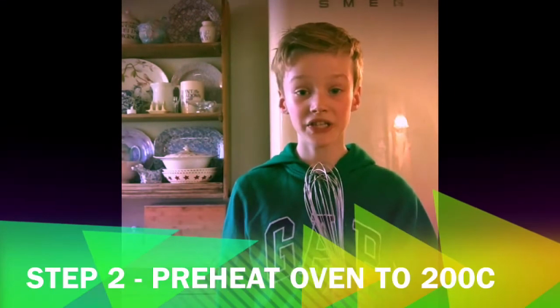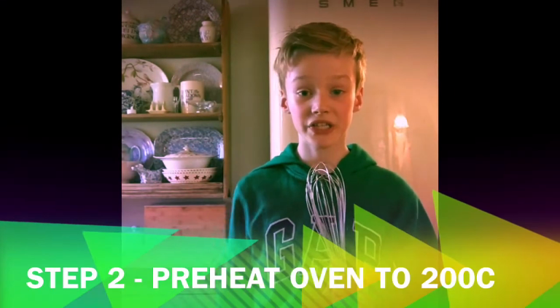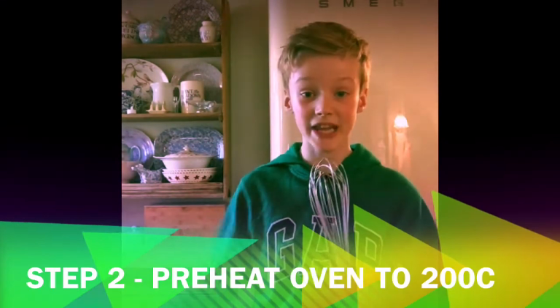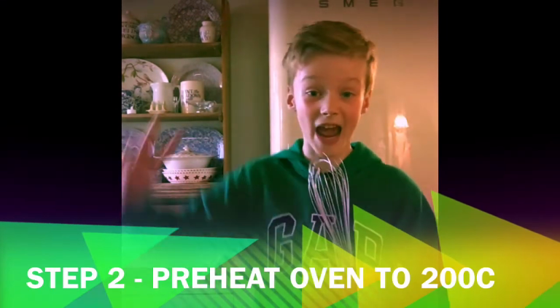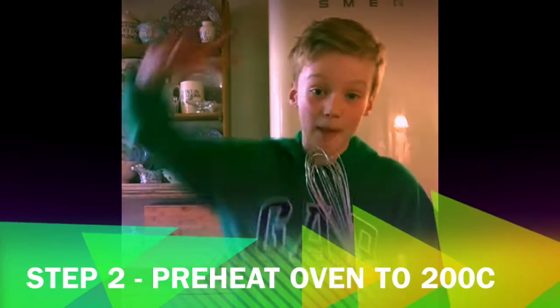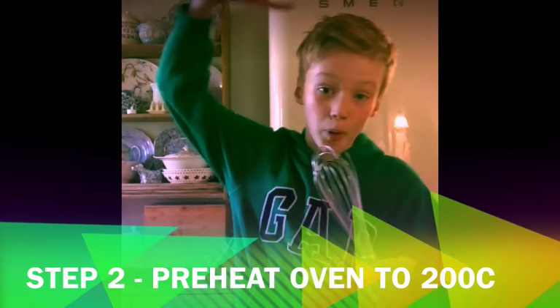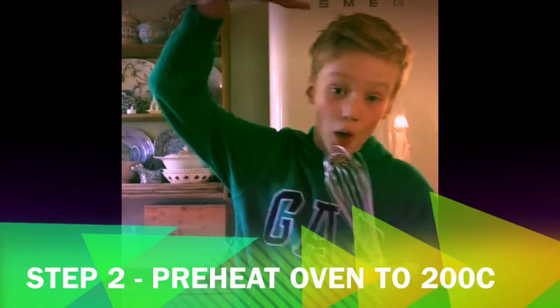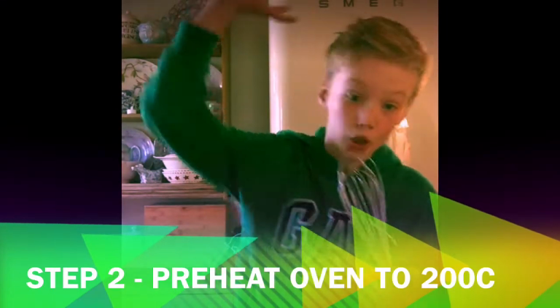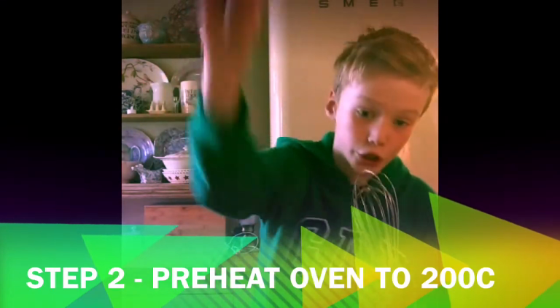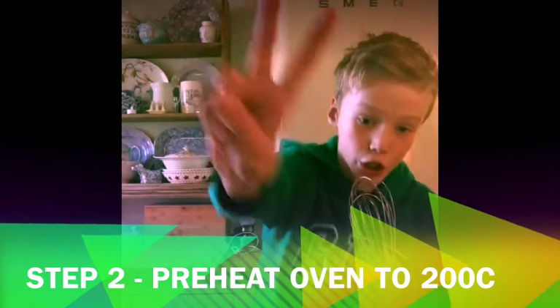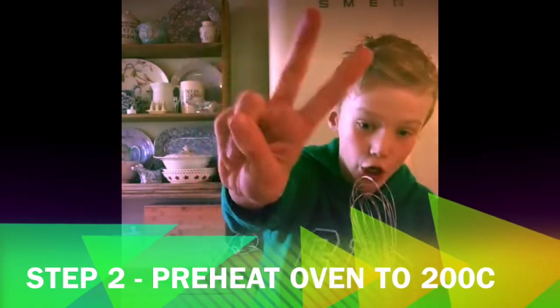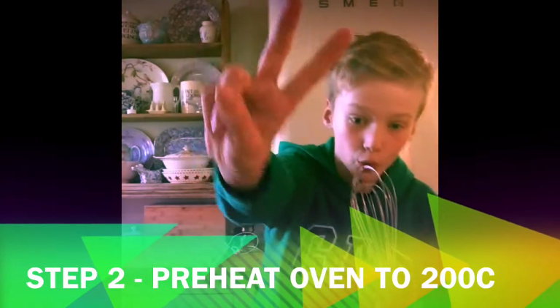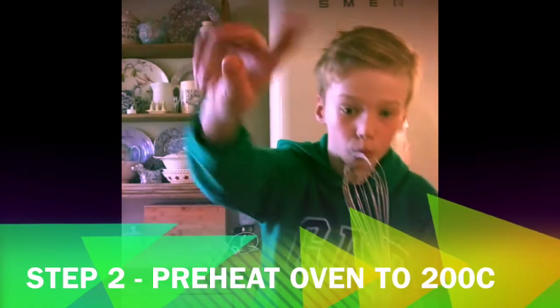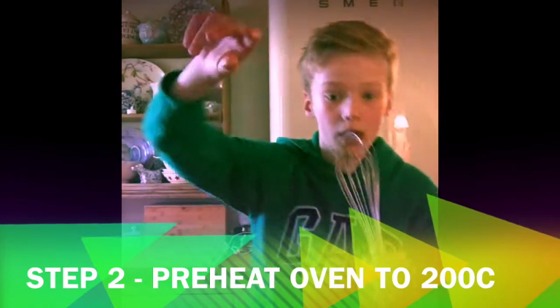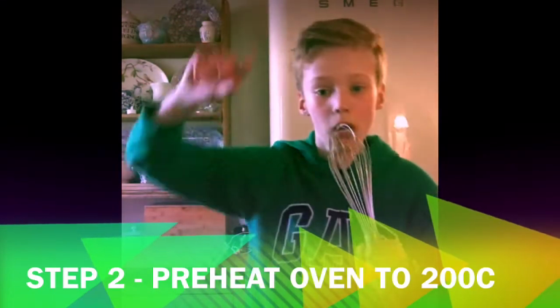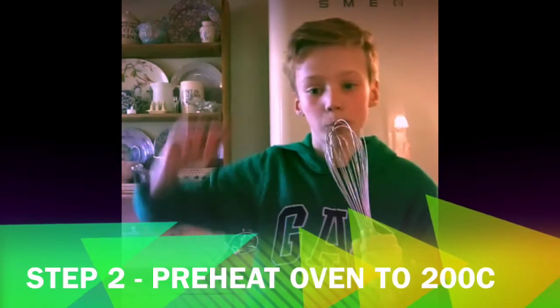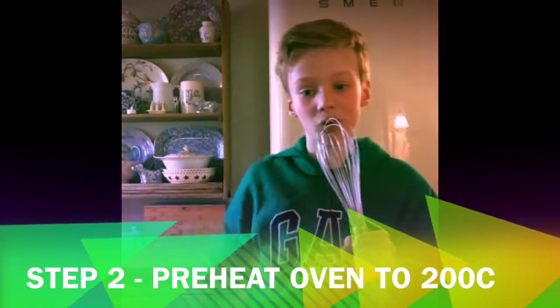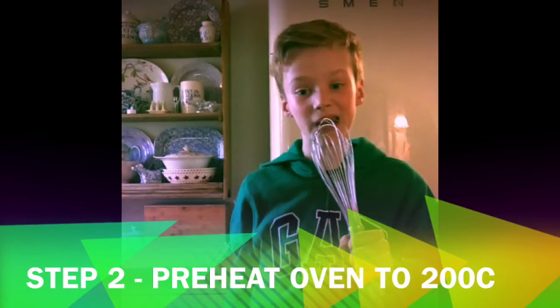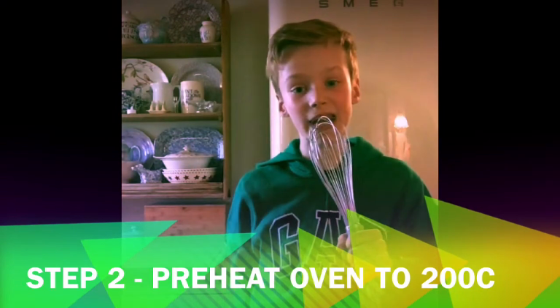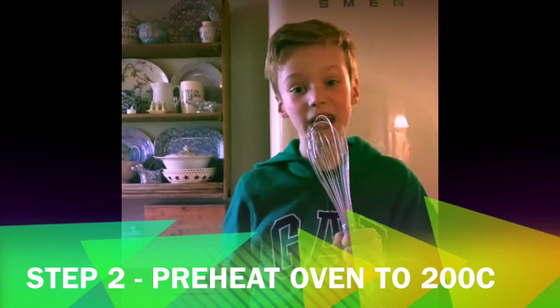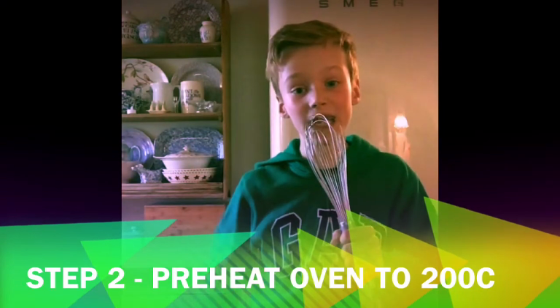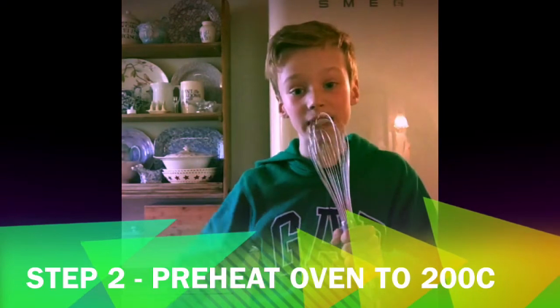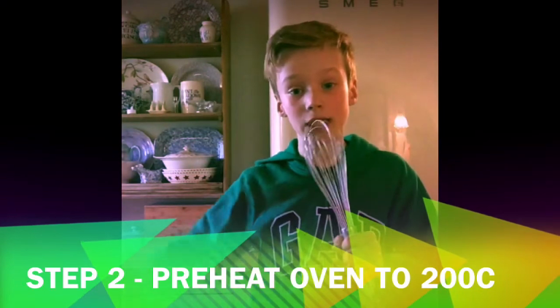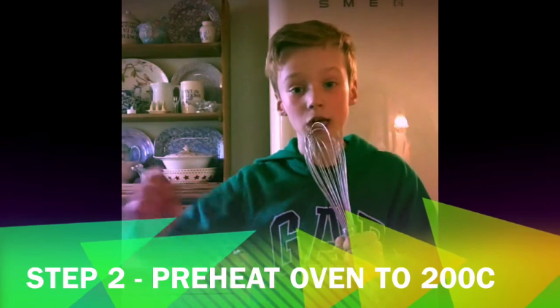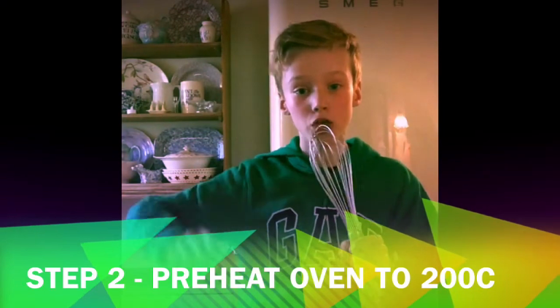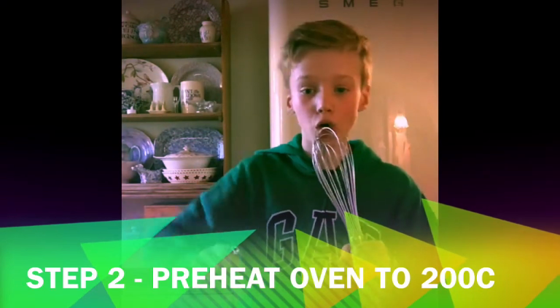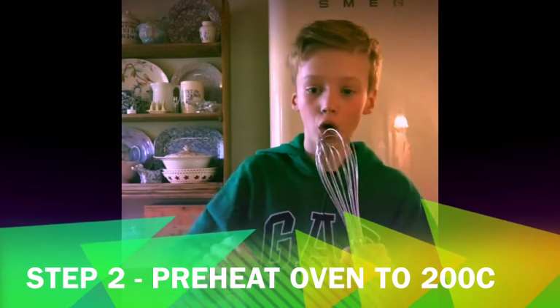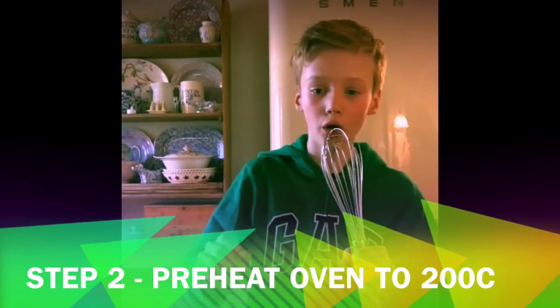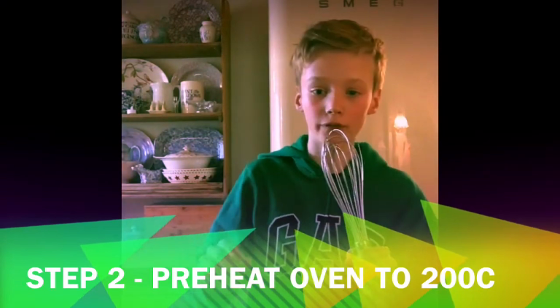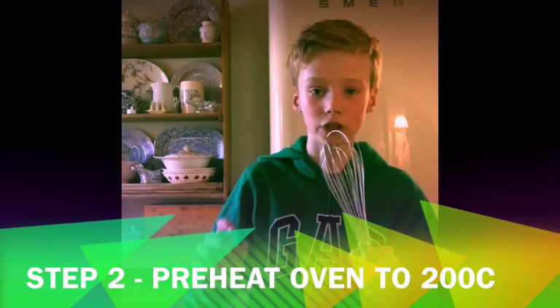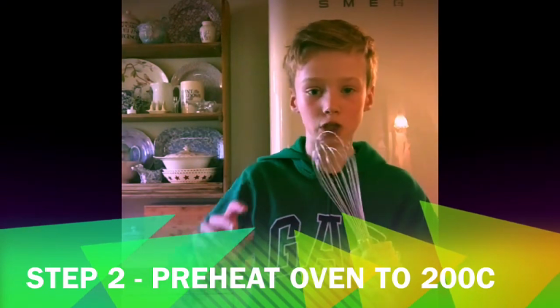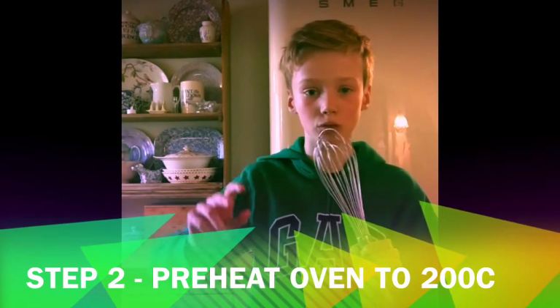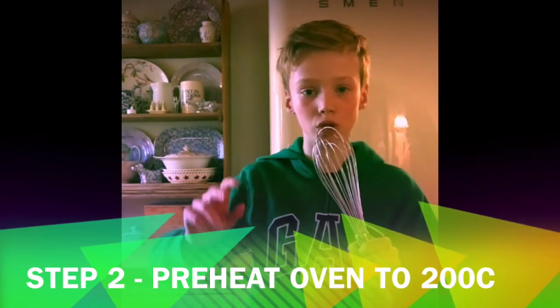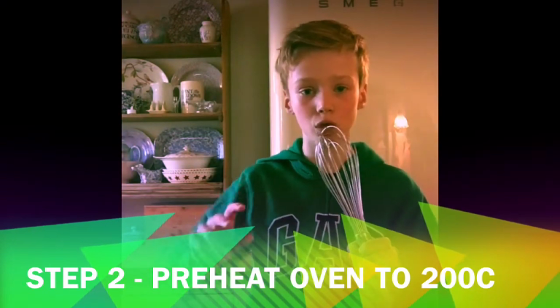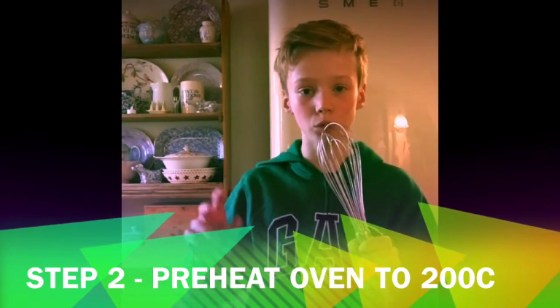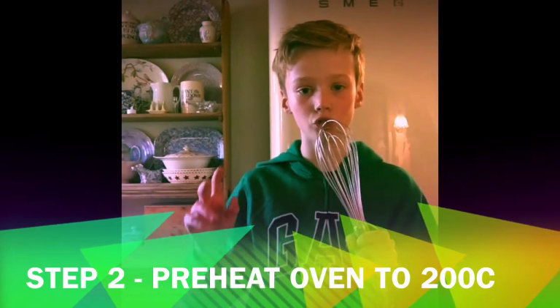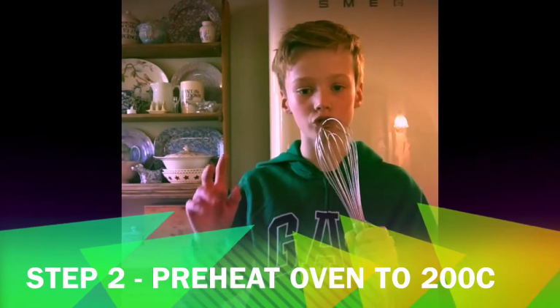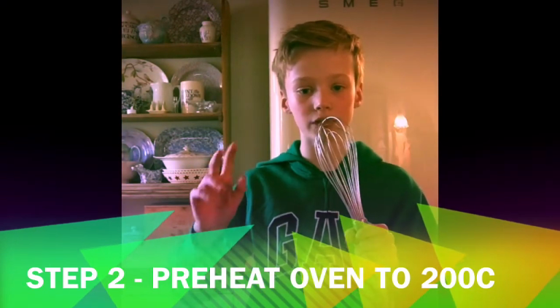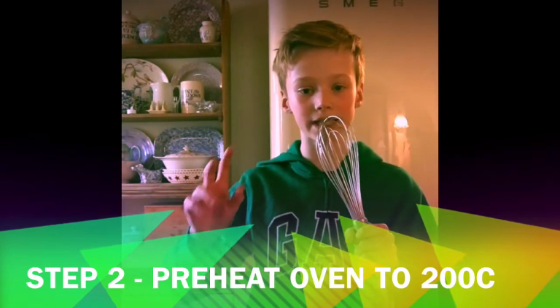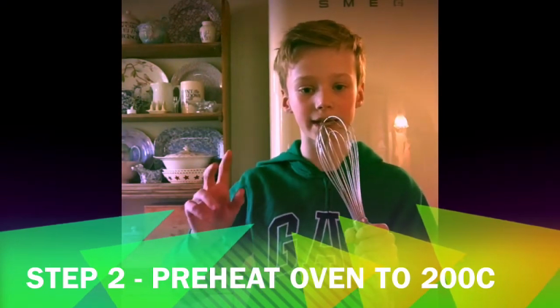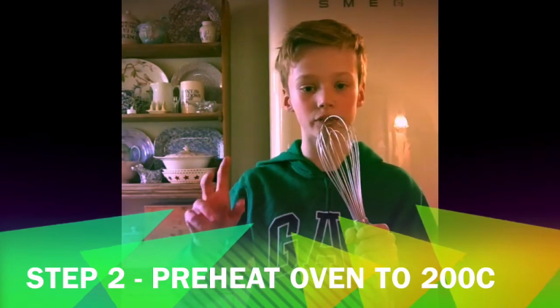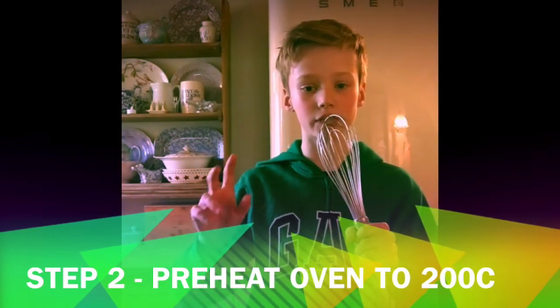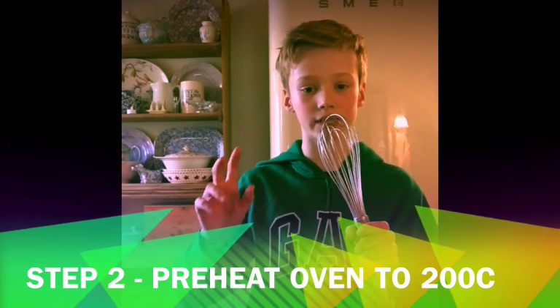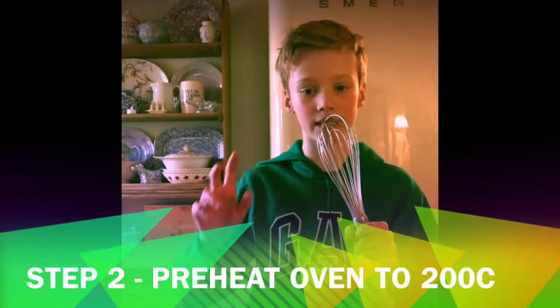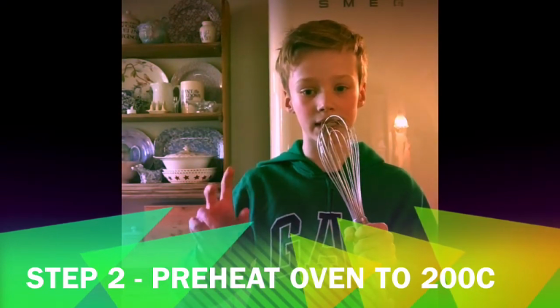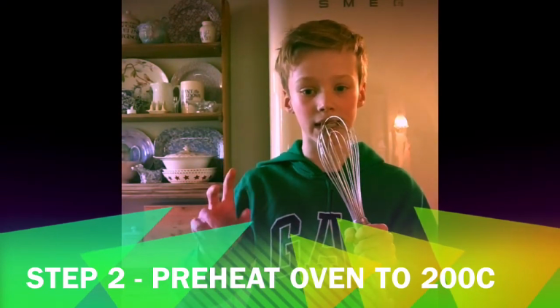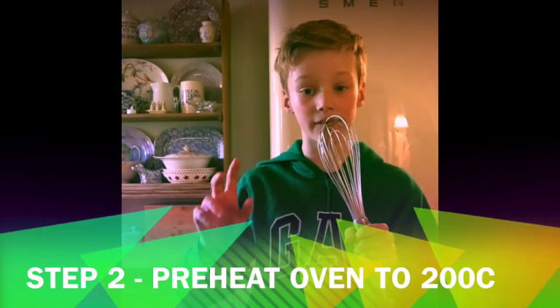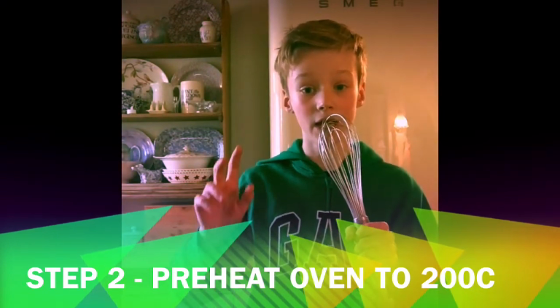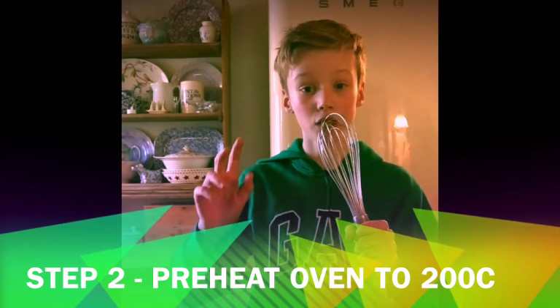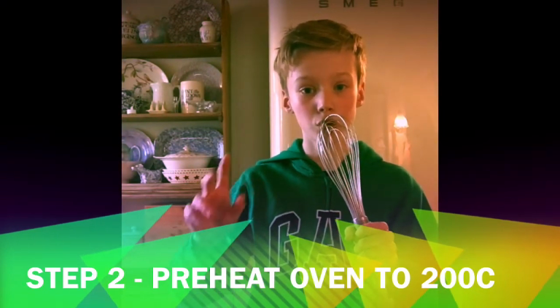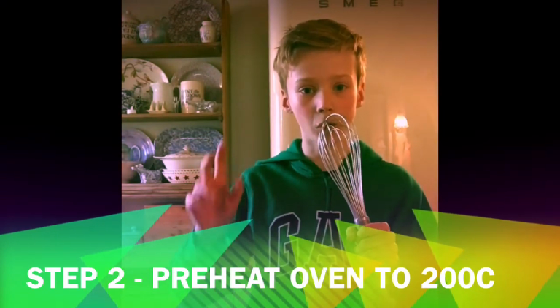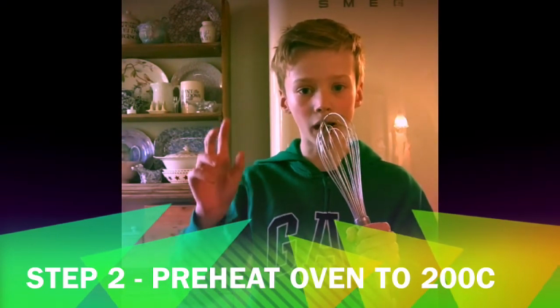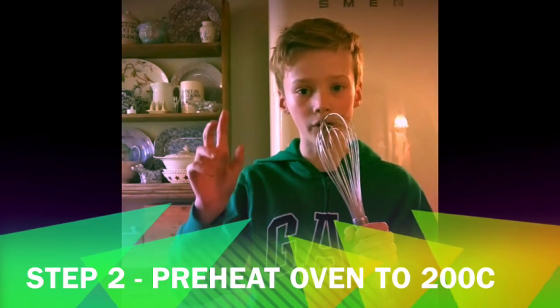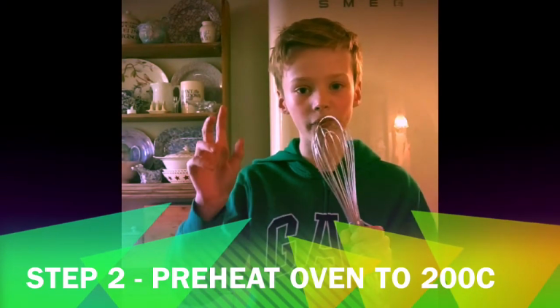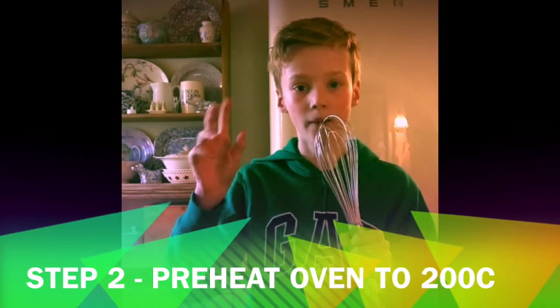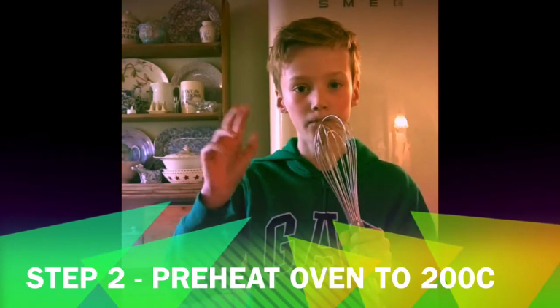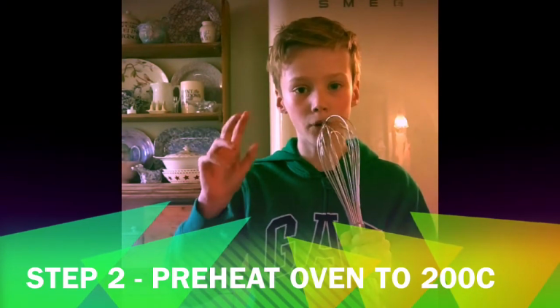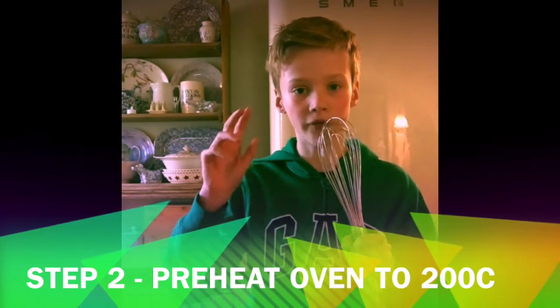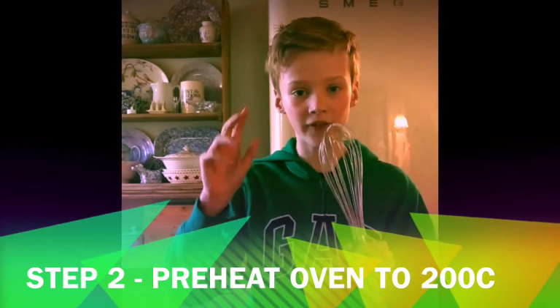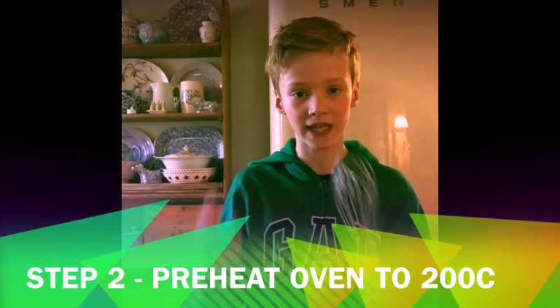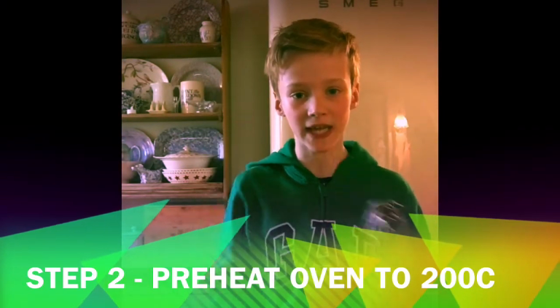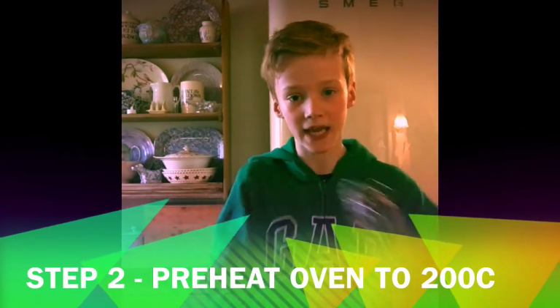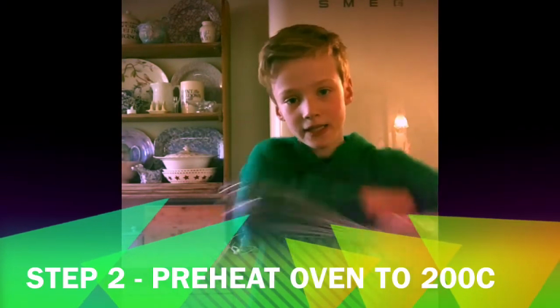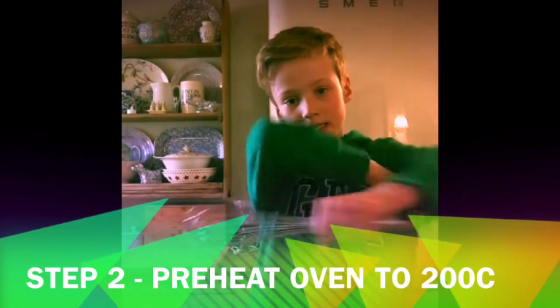Step two: preheat your oven to 200 Celsius and line 12 muffin cases.